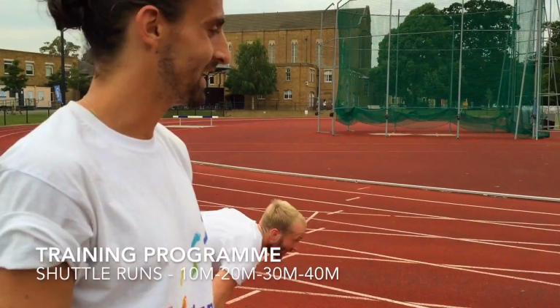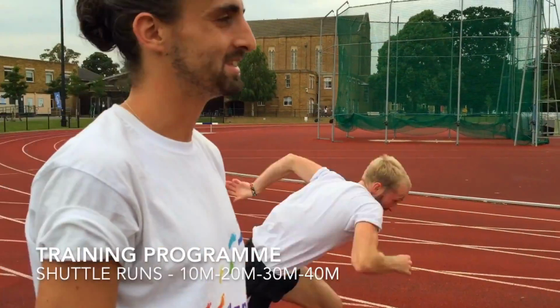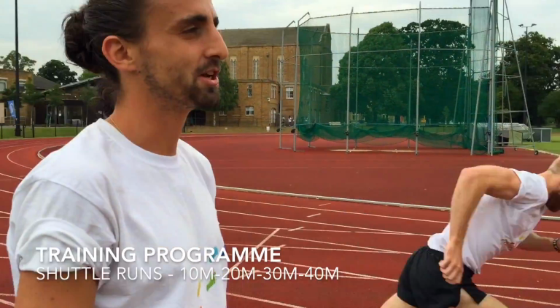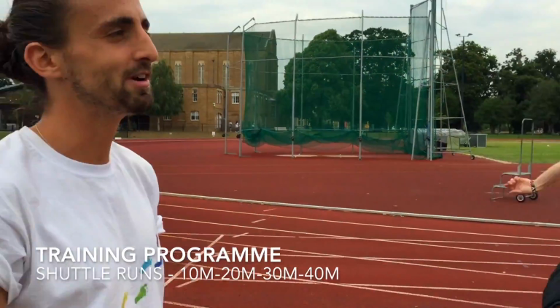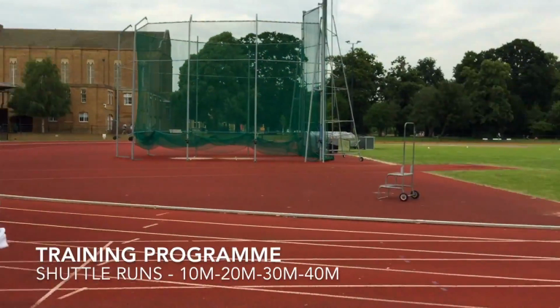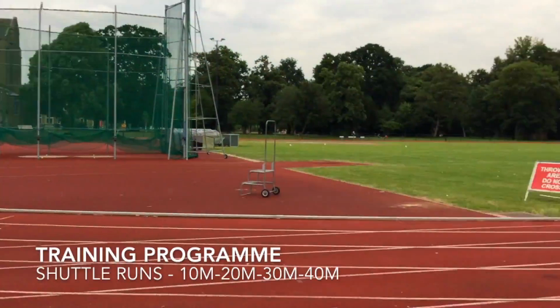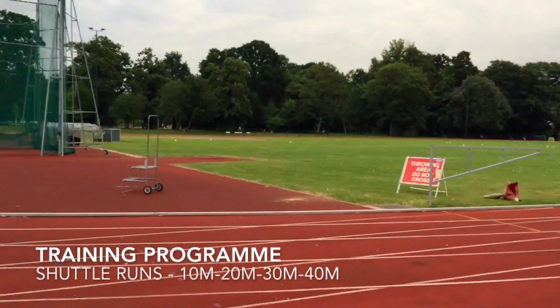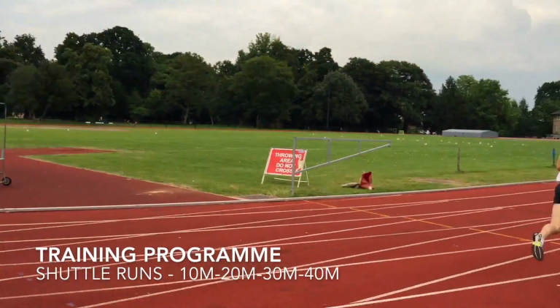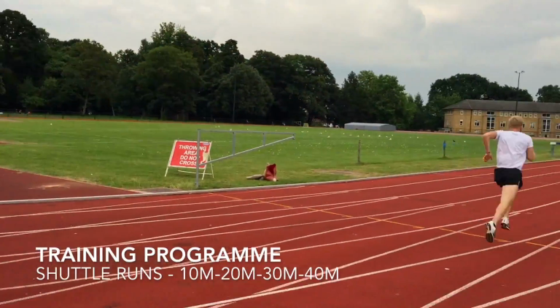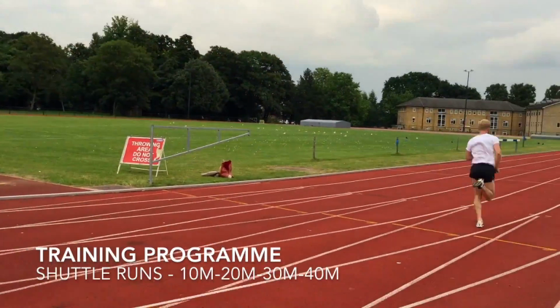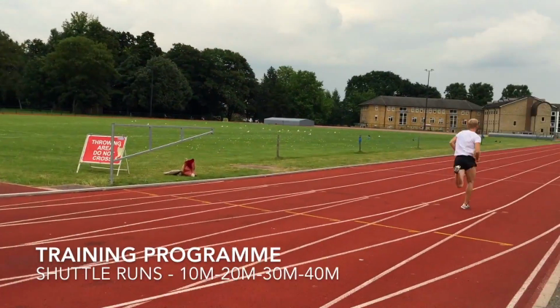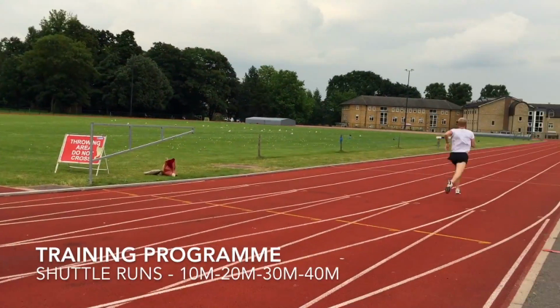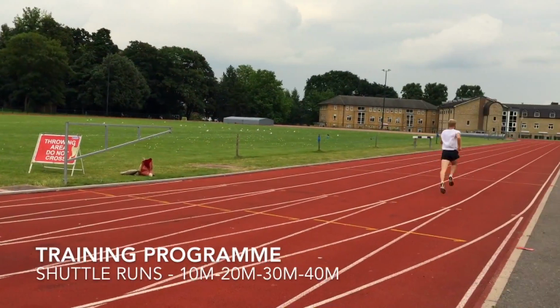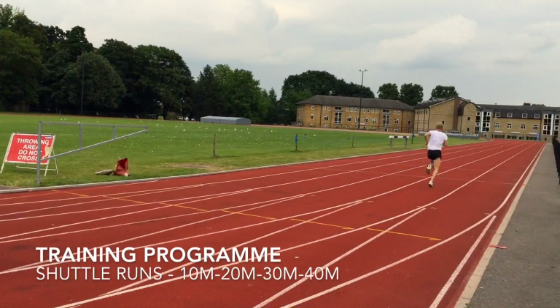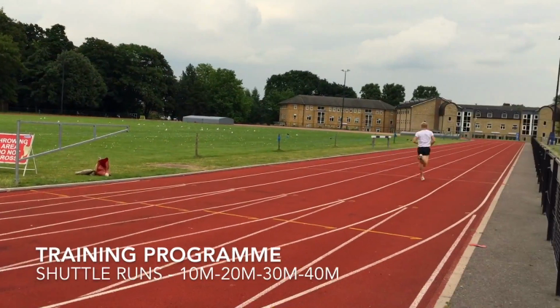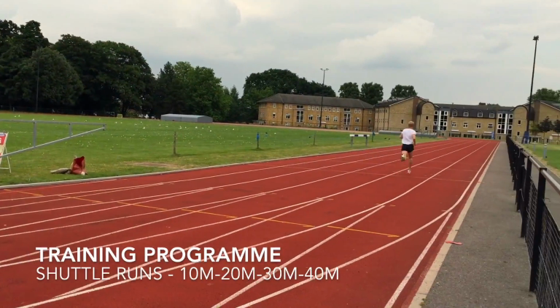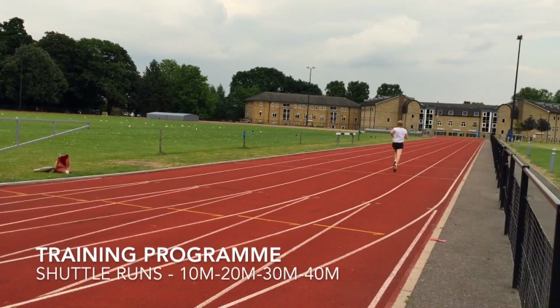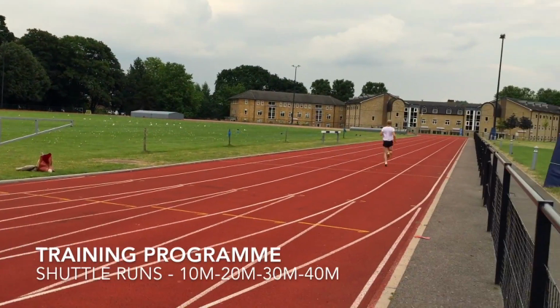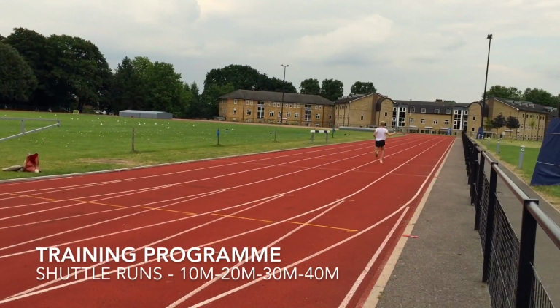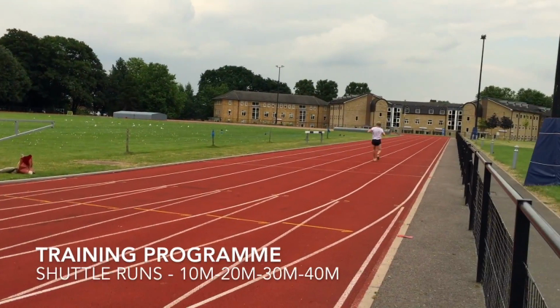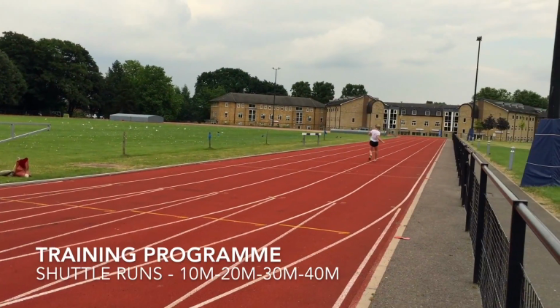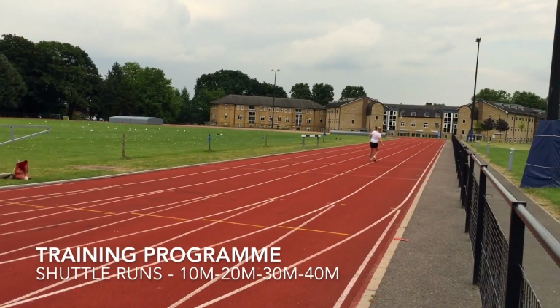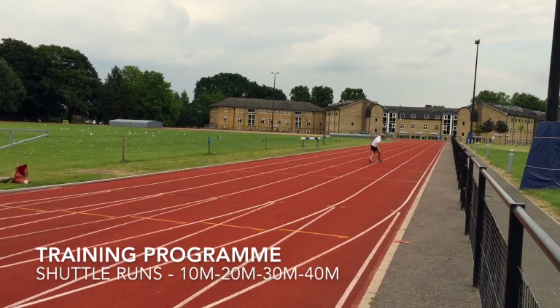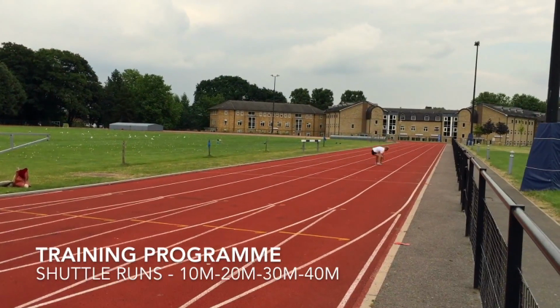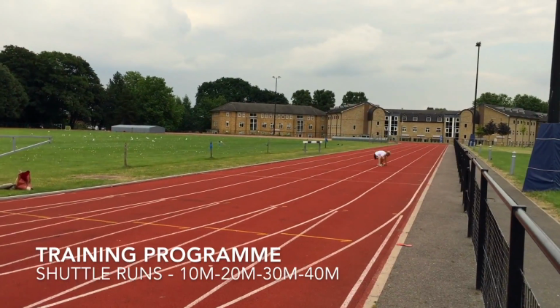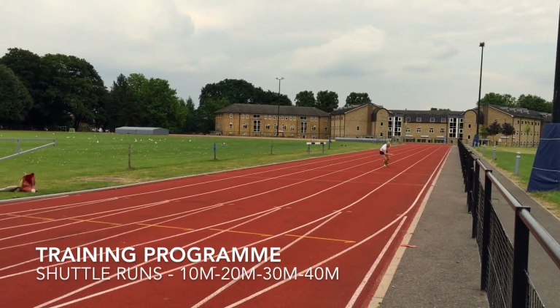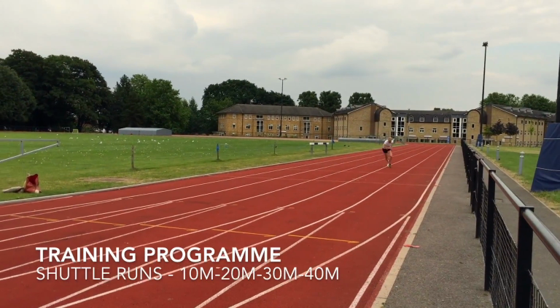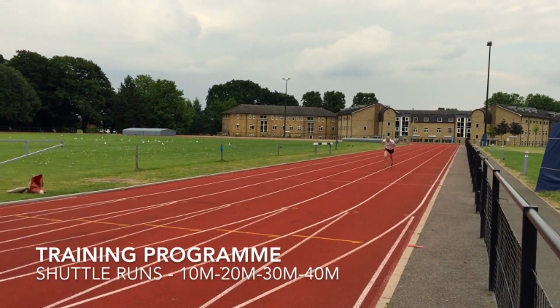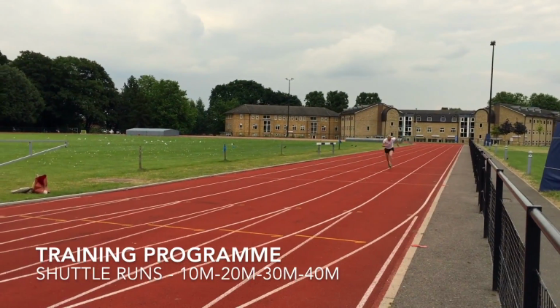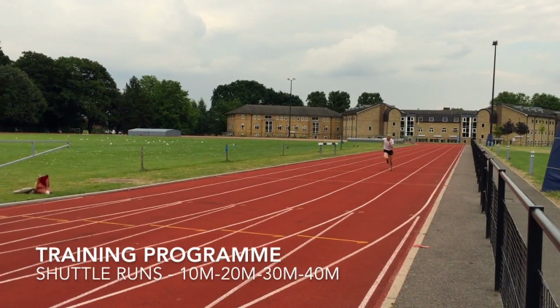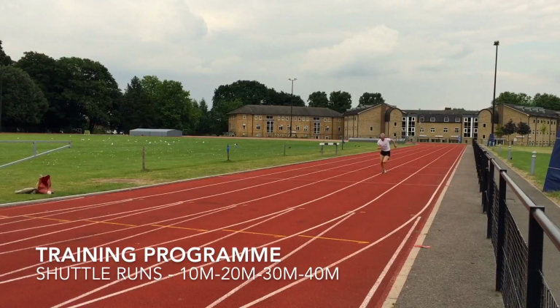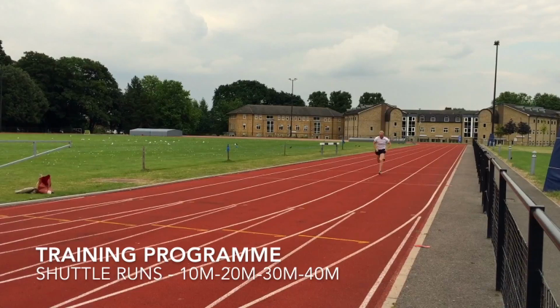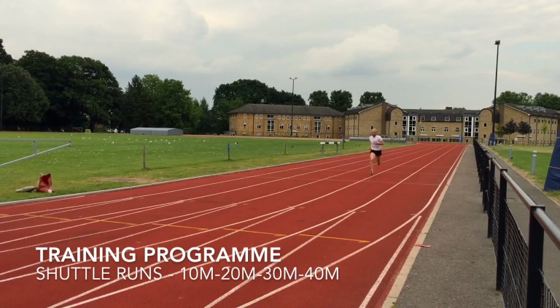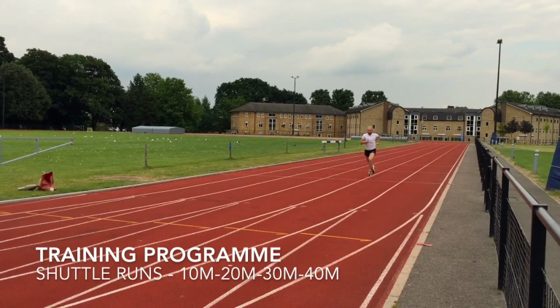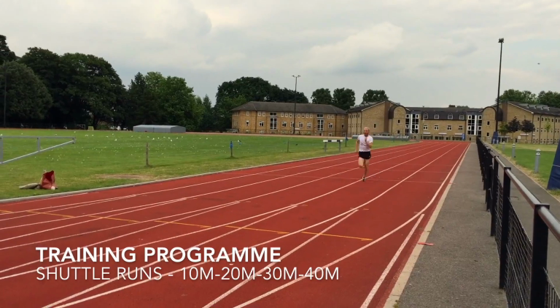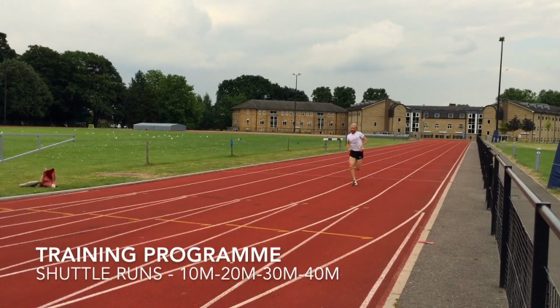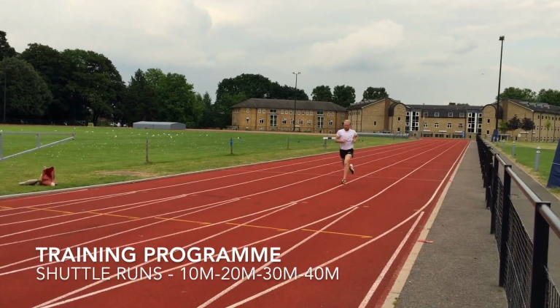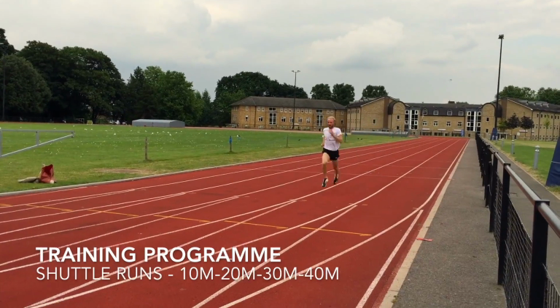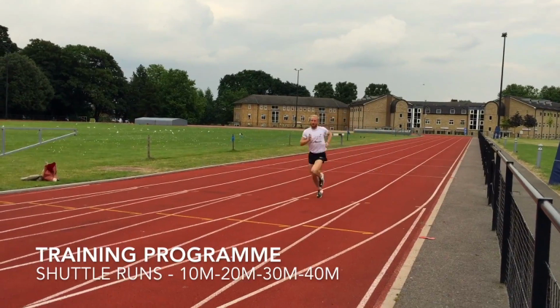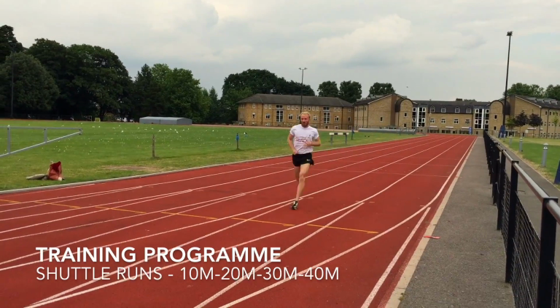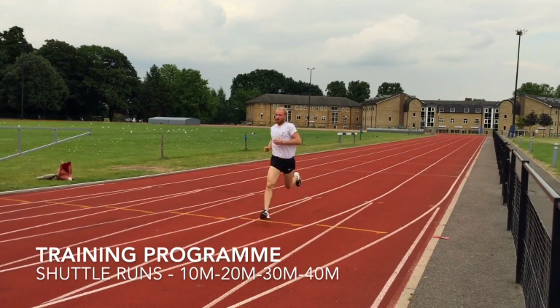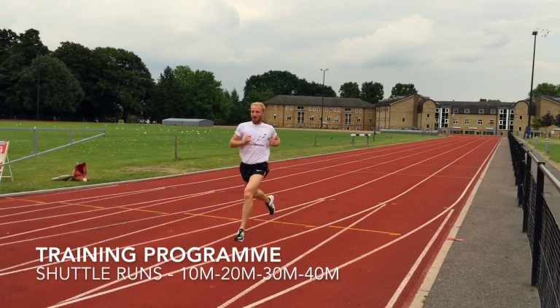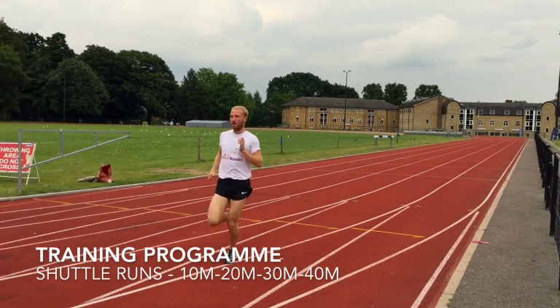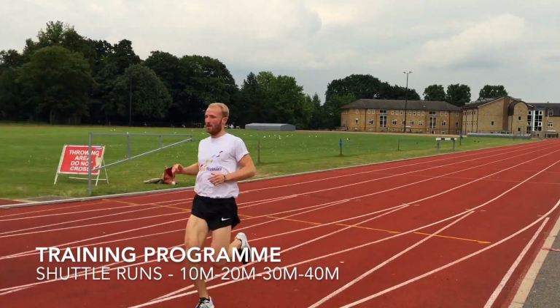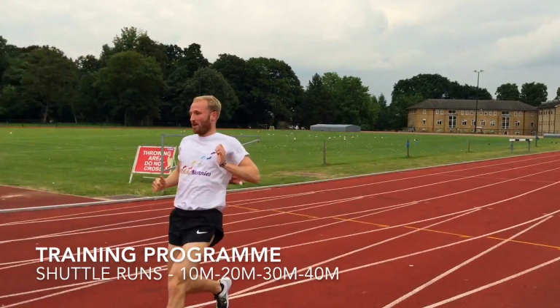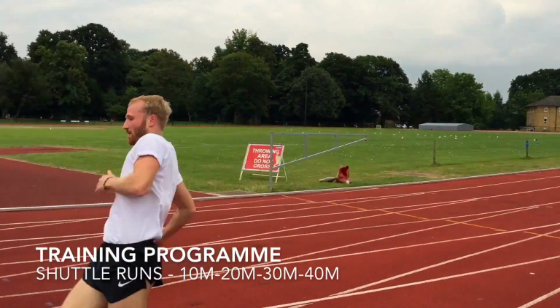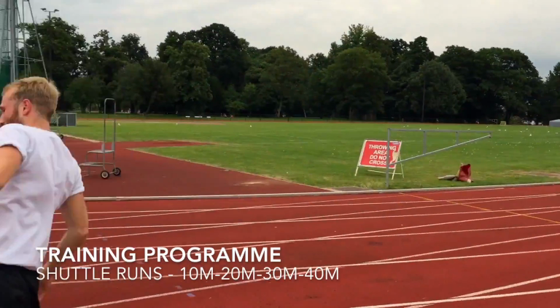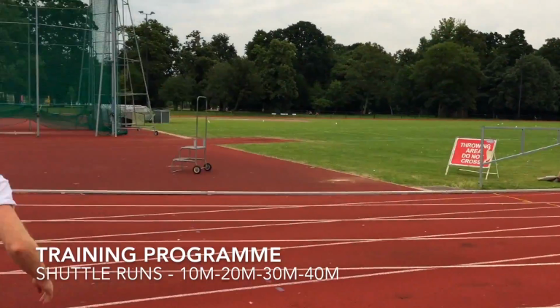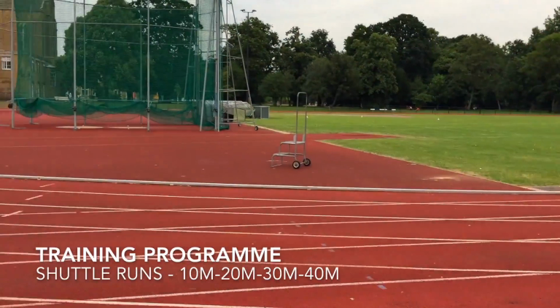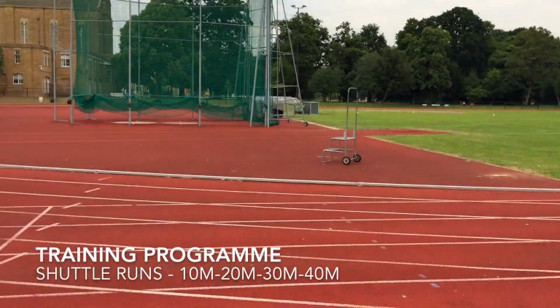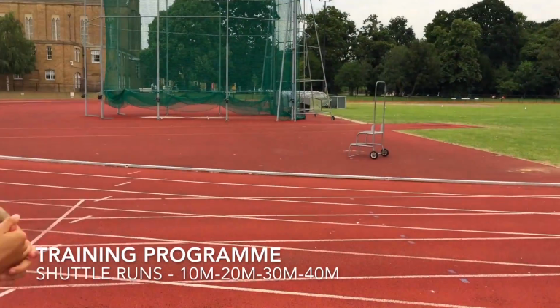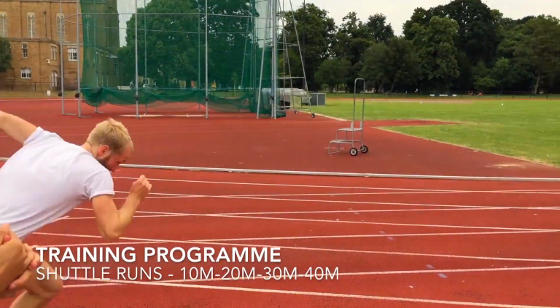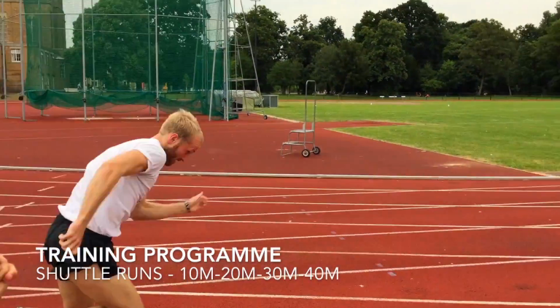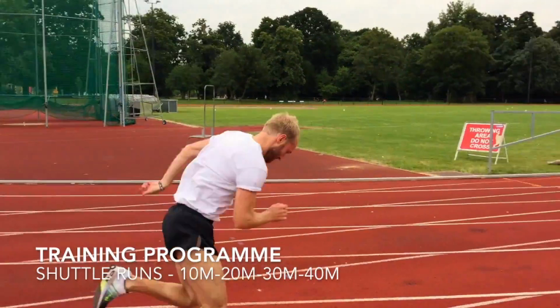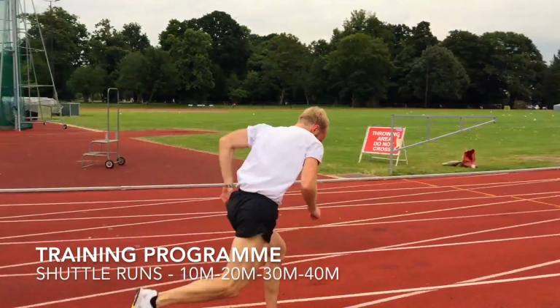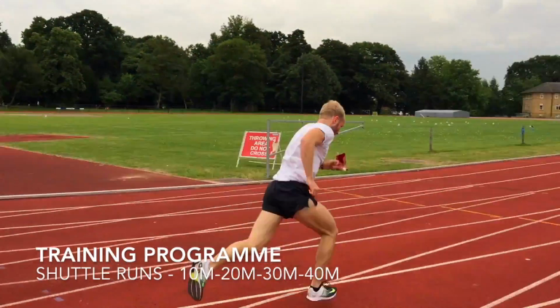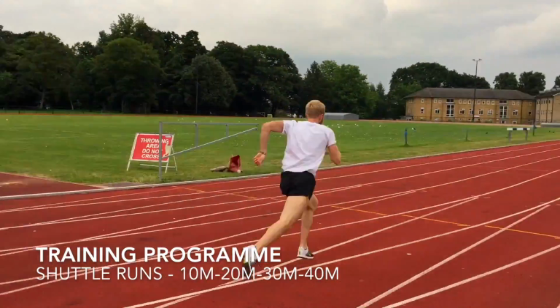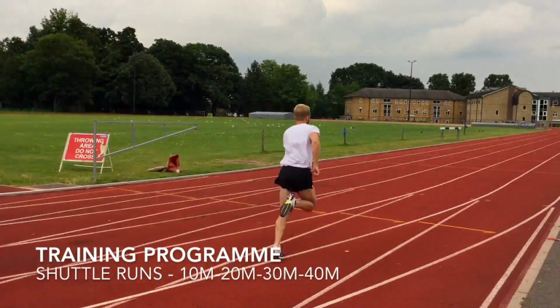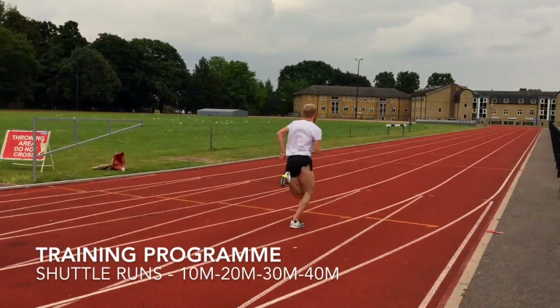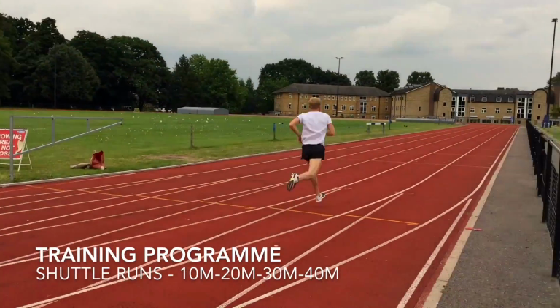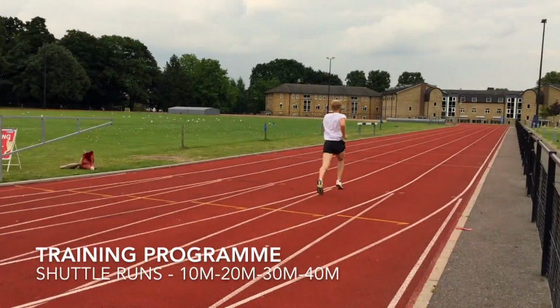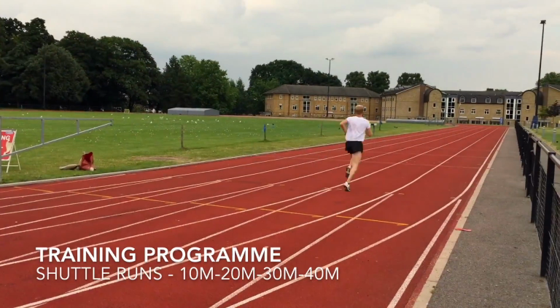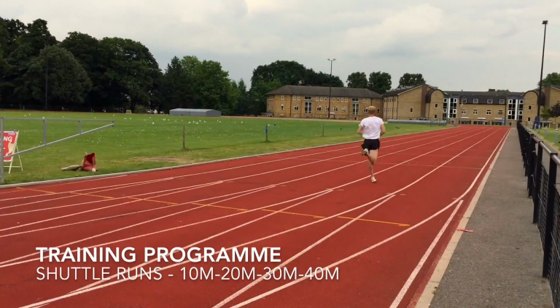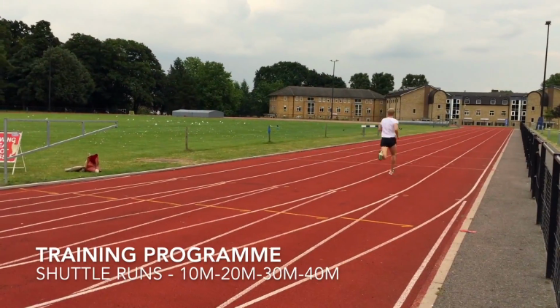This is going to really improve his endurance over the mile. Come on, Ben. Keep pushing, mate. That's right. And up to the 40, nice. He's really going to push him.